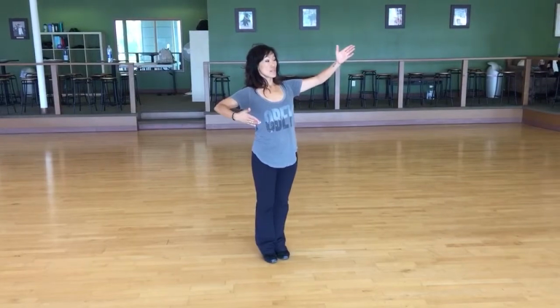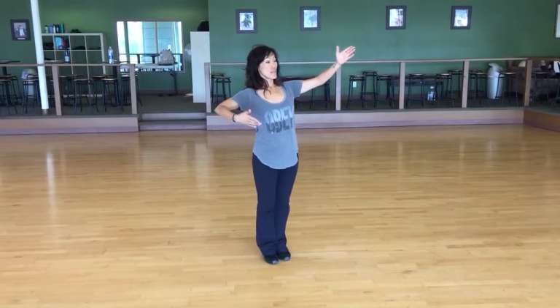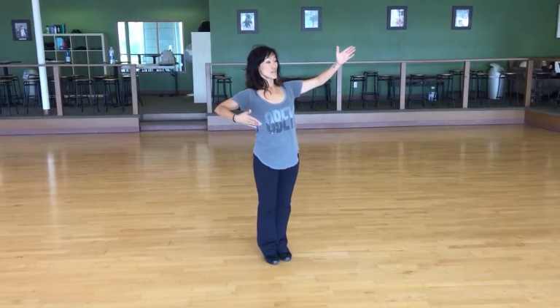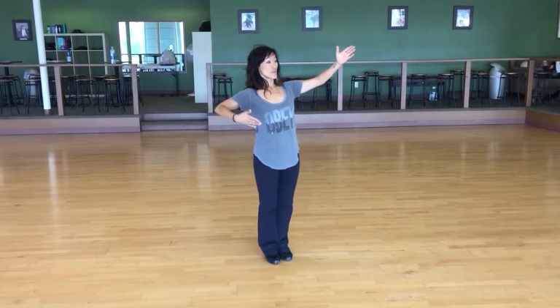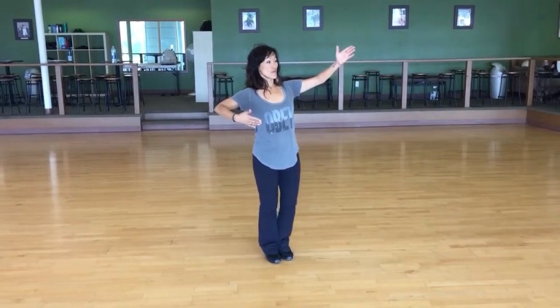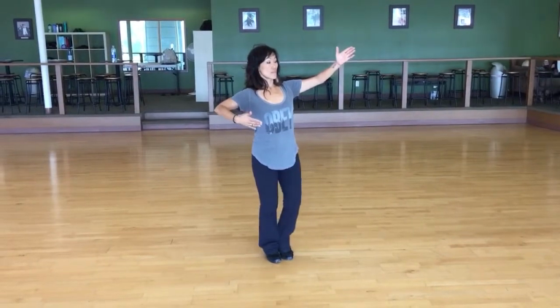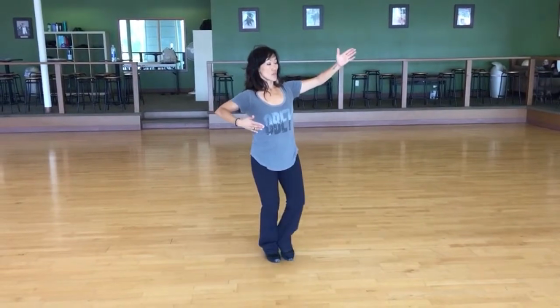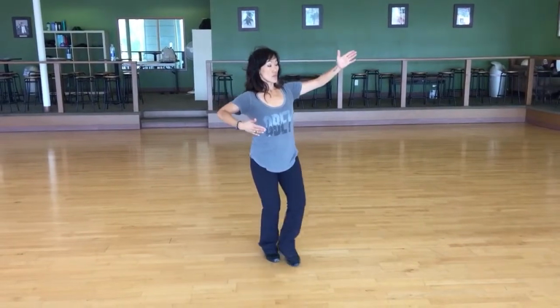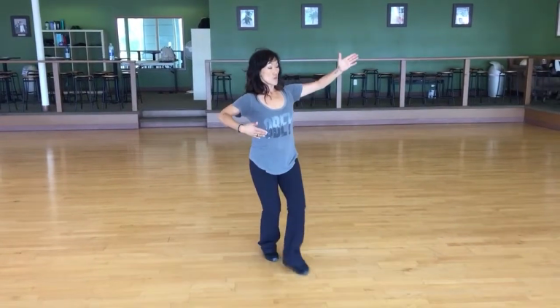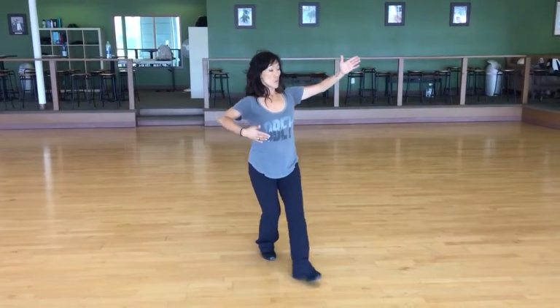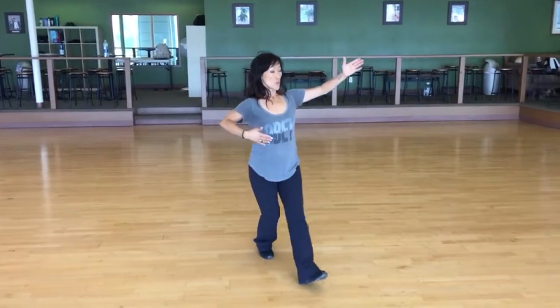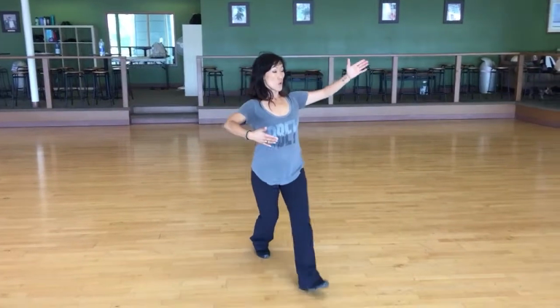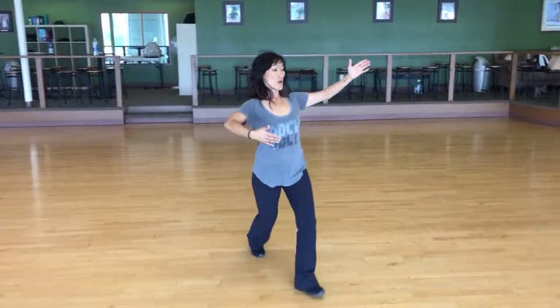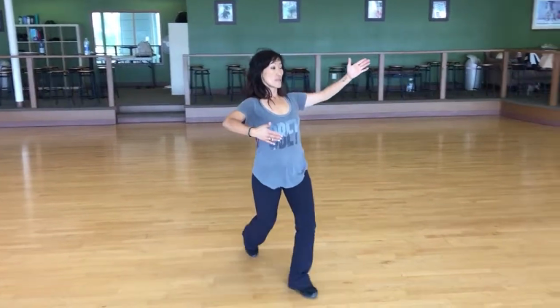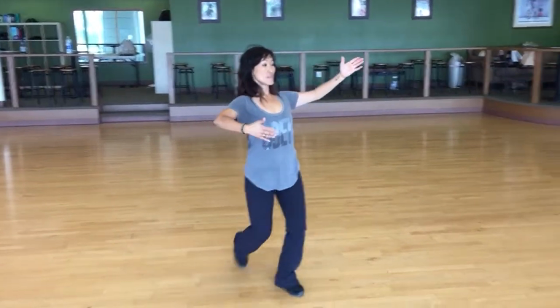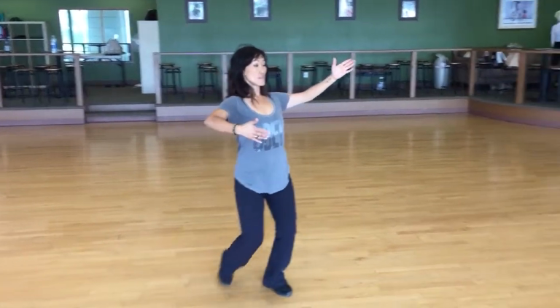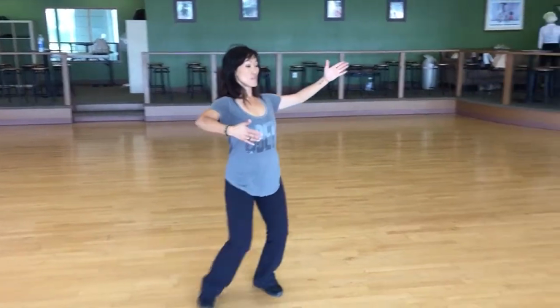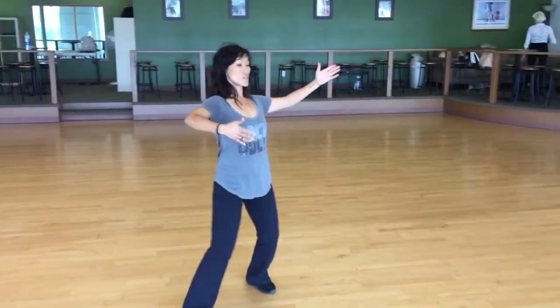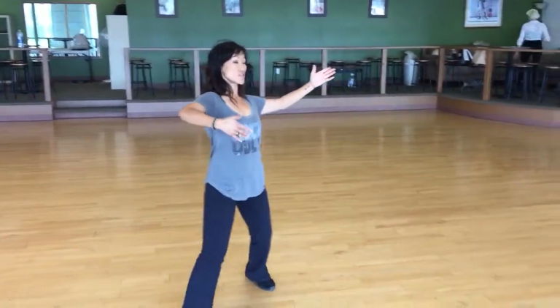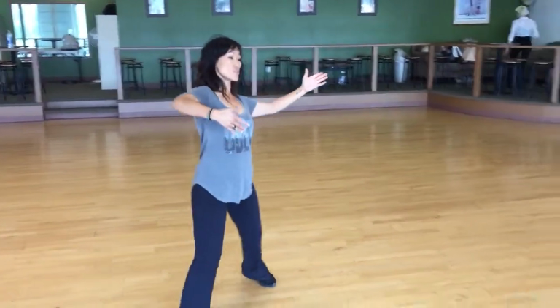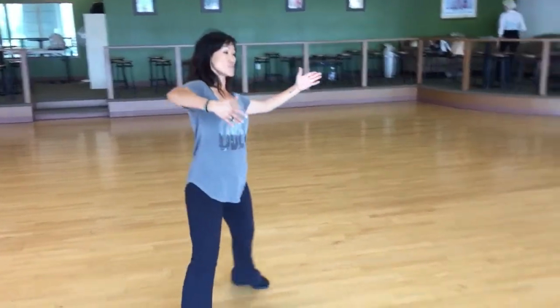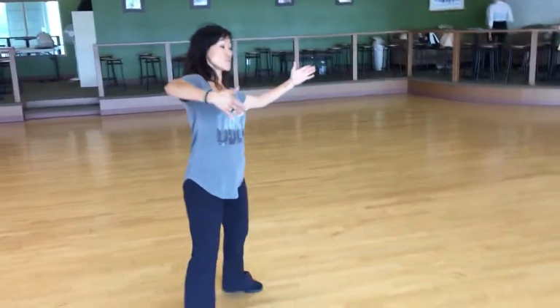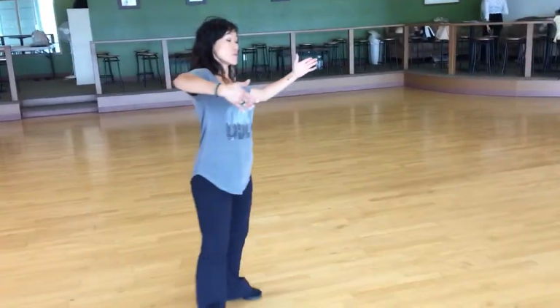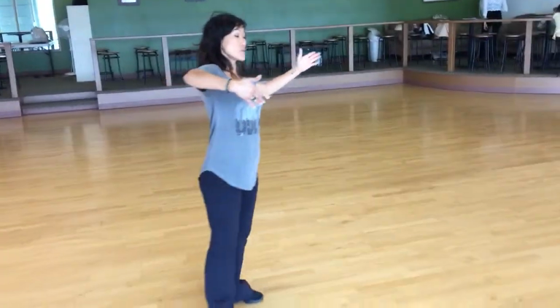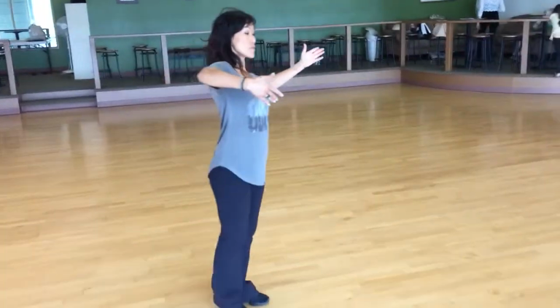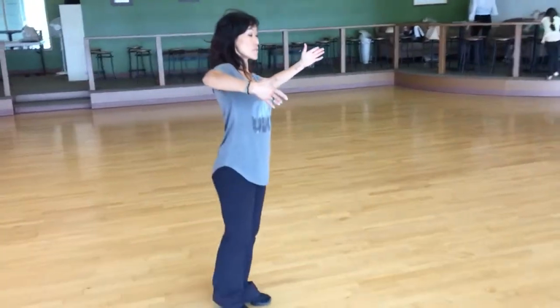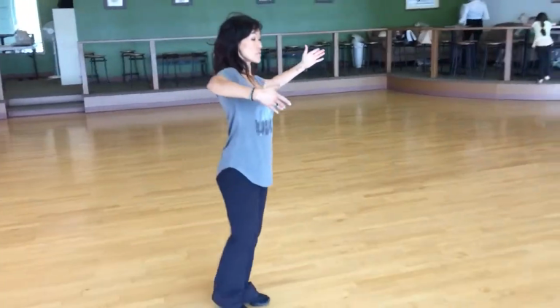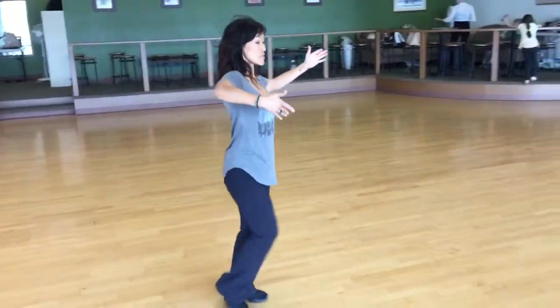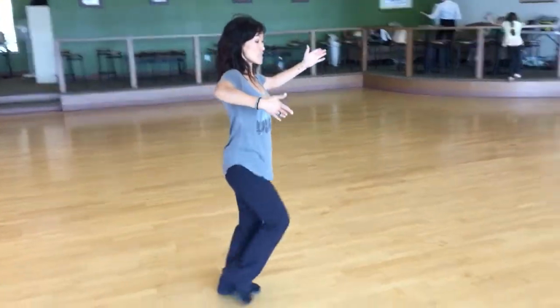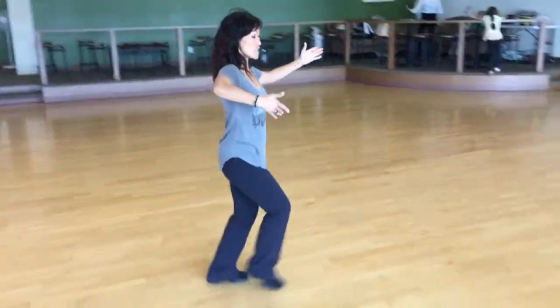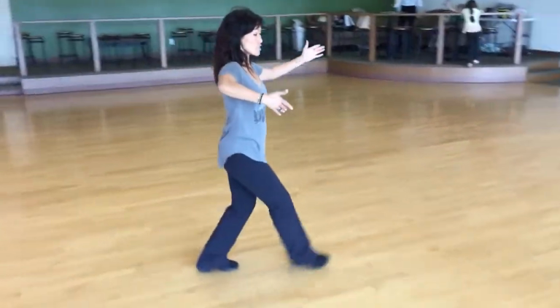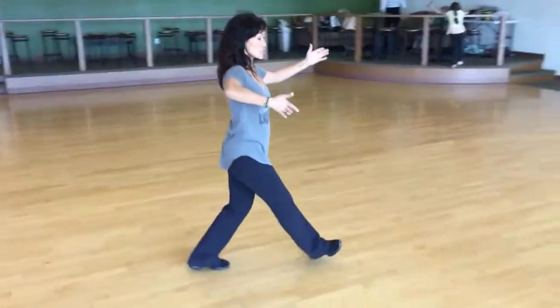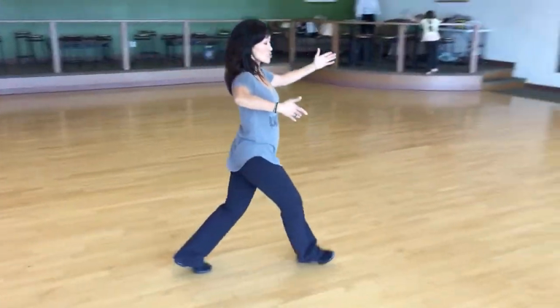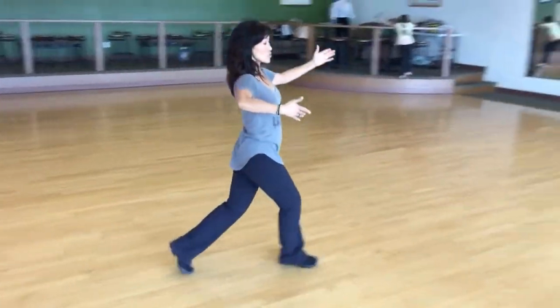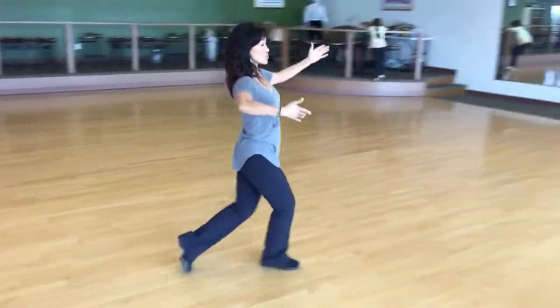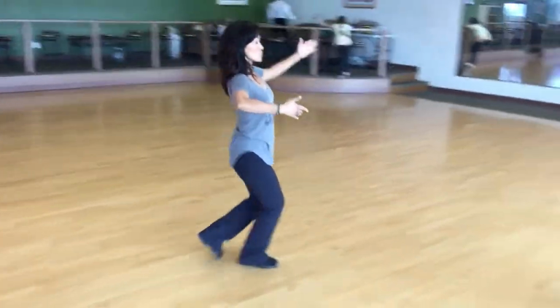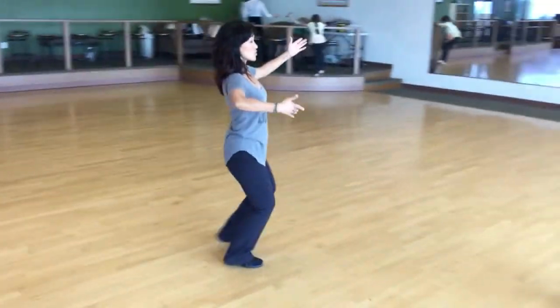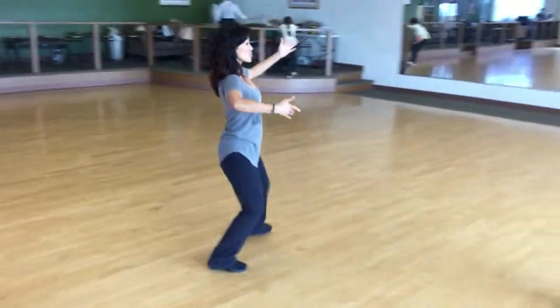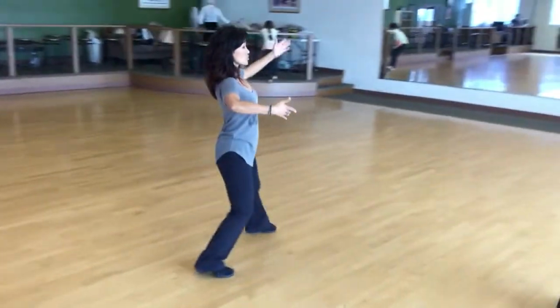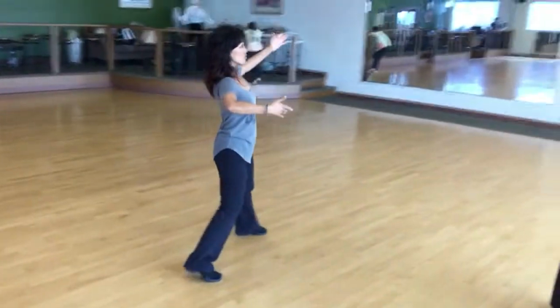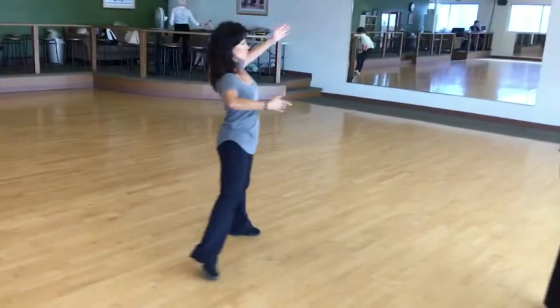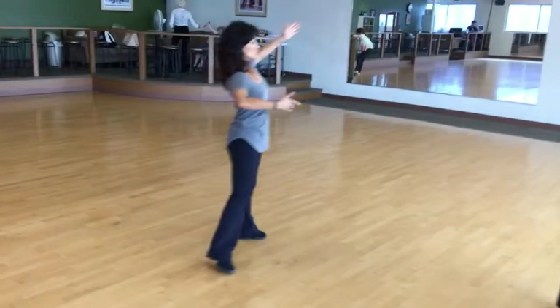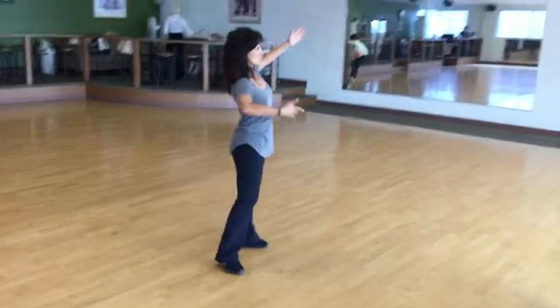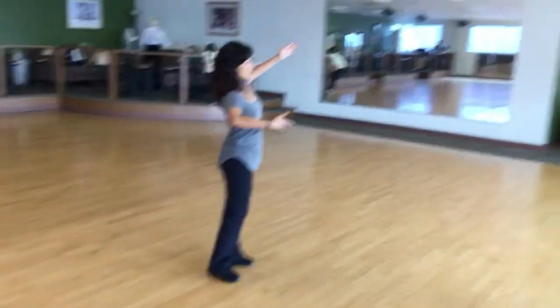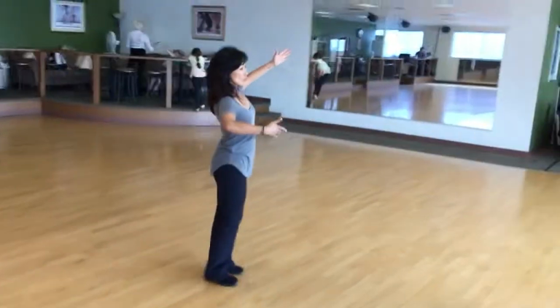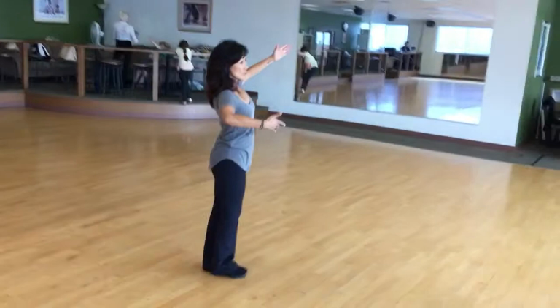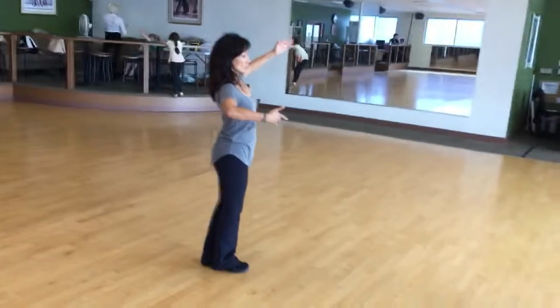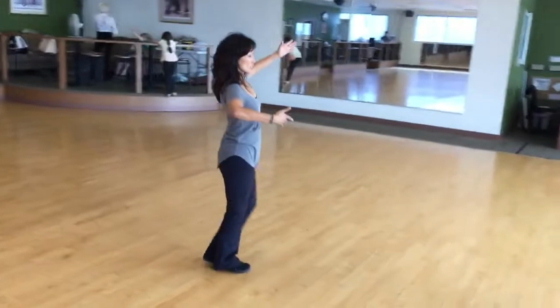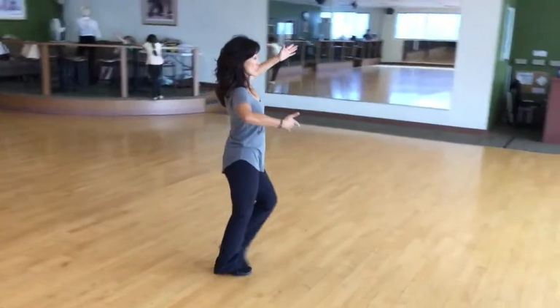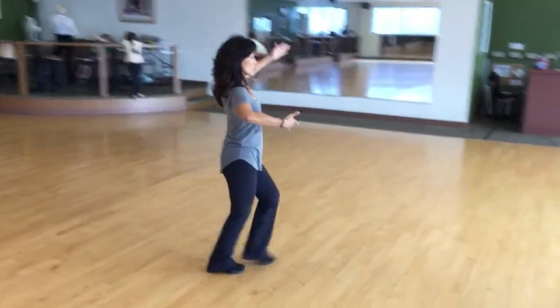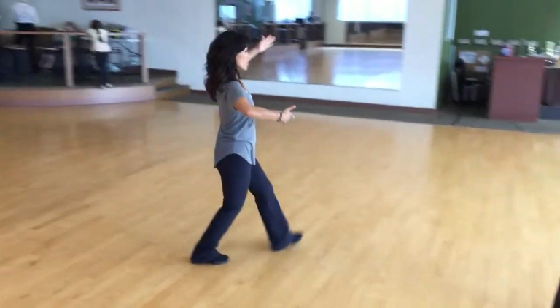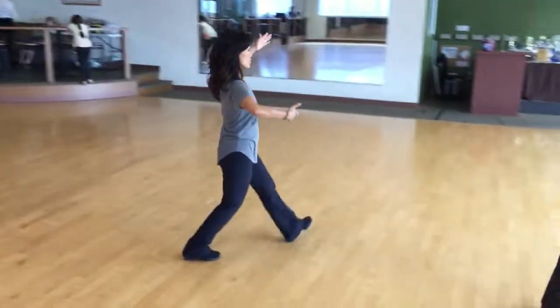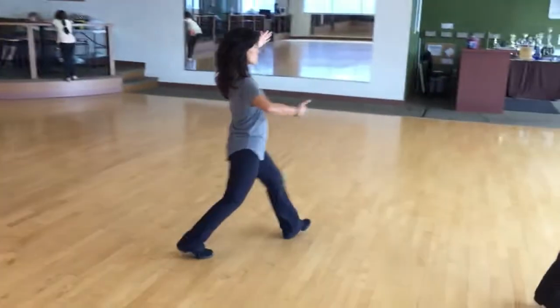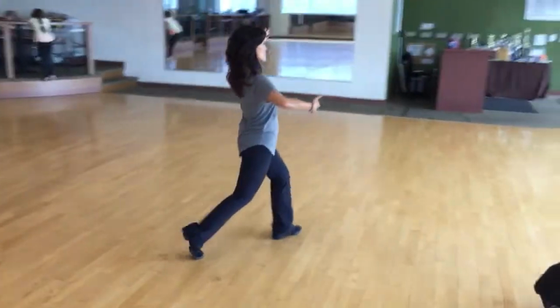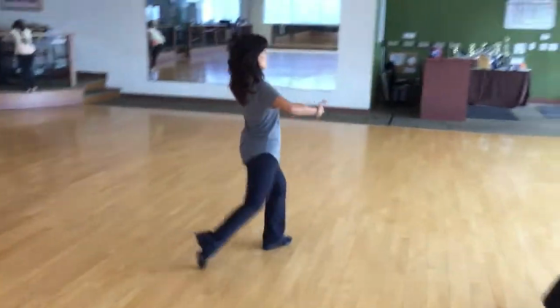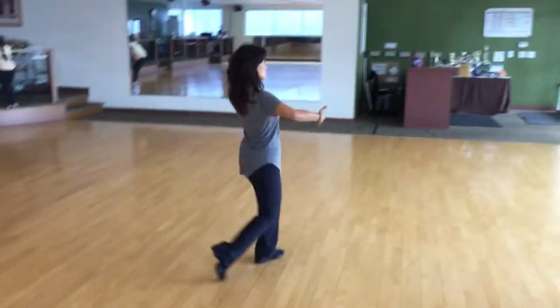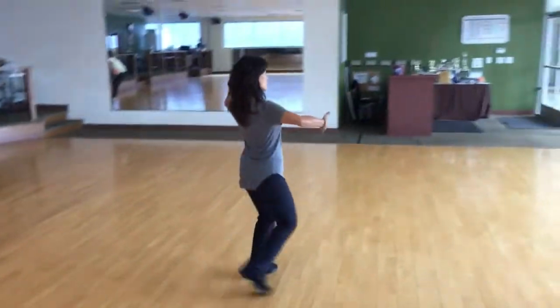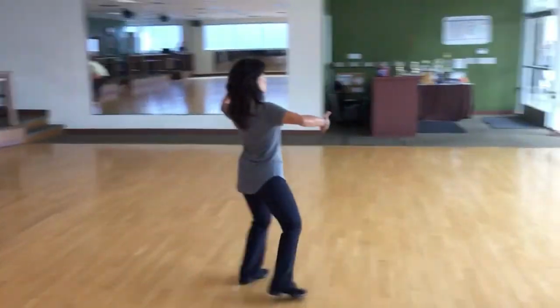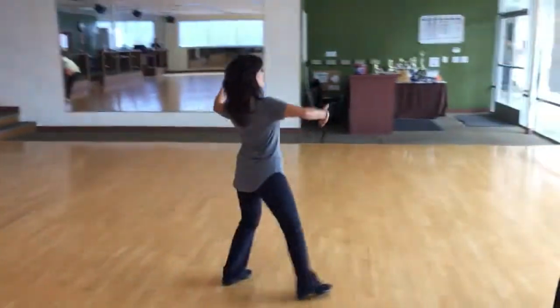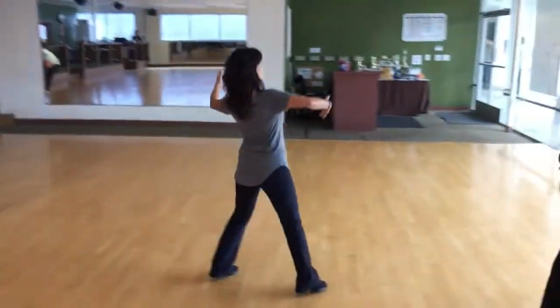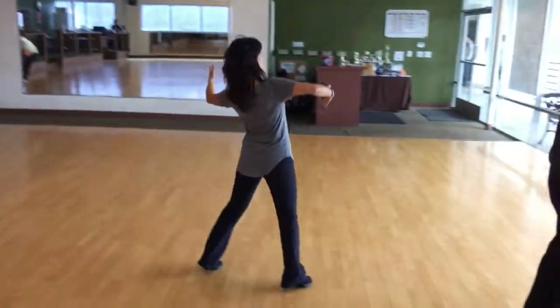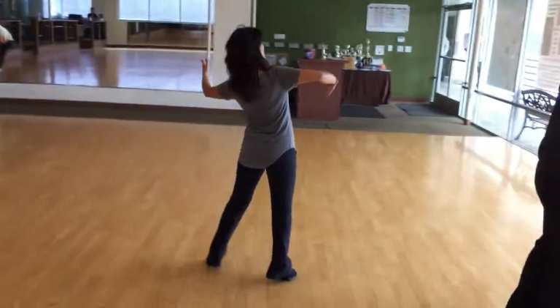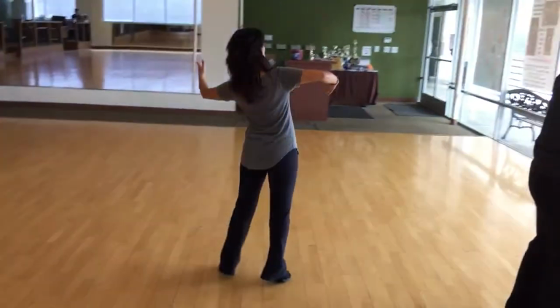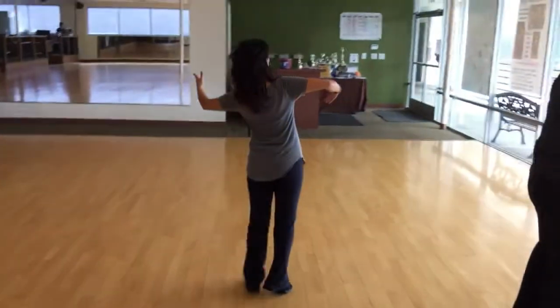Diagonal. One, two, three. Okay, there's ten minutes left. You want to keep working on wall? Yeah. Alright, let's work on wall. Let's do it.